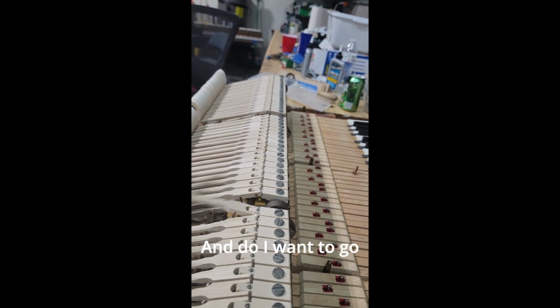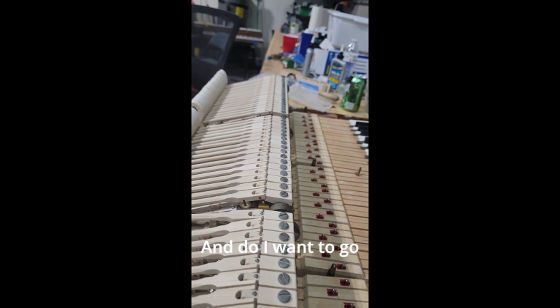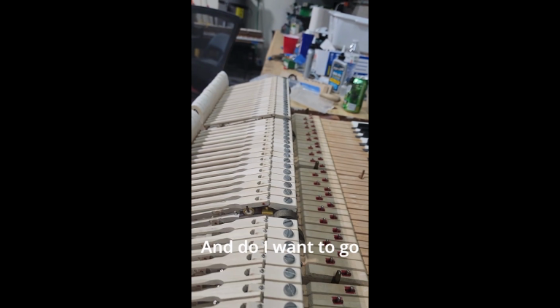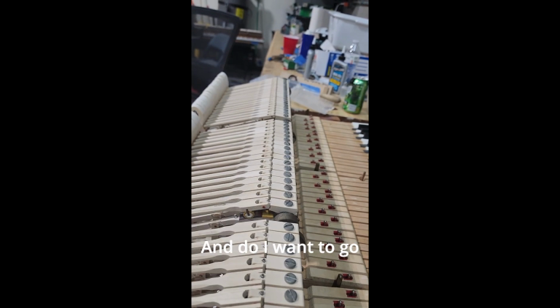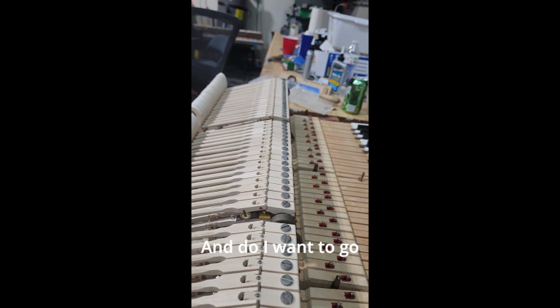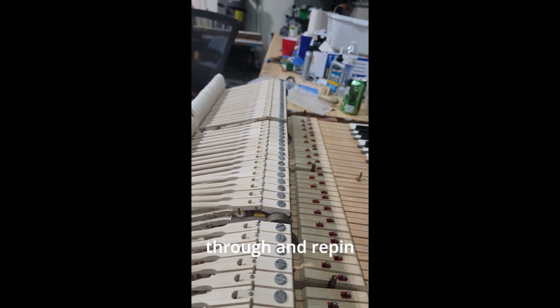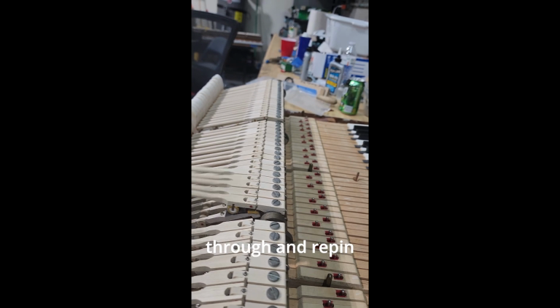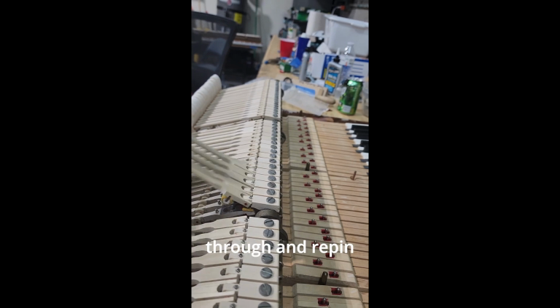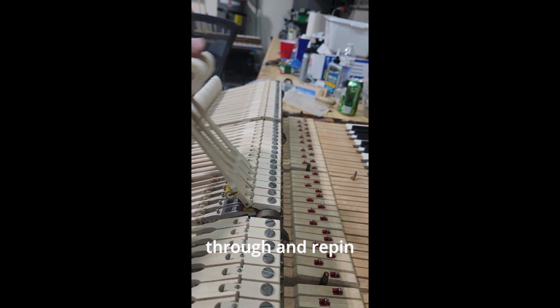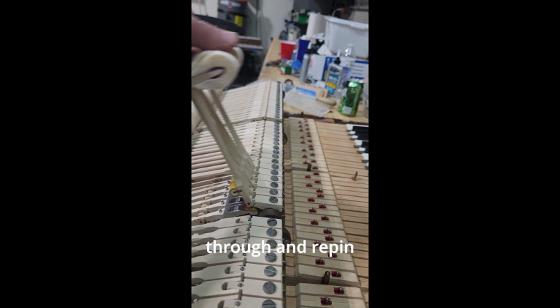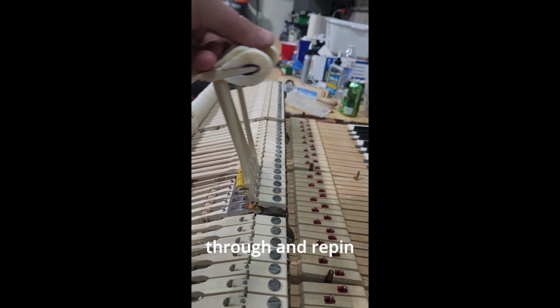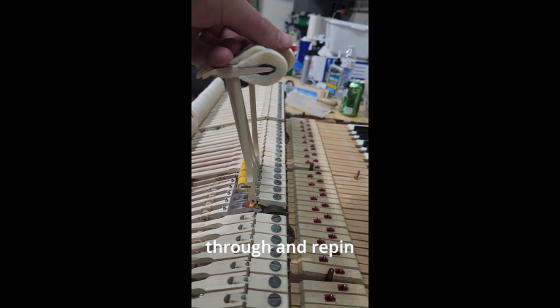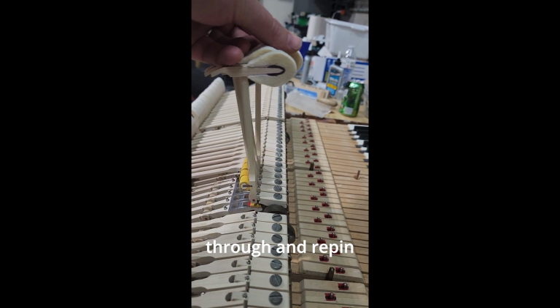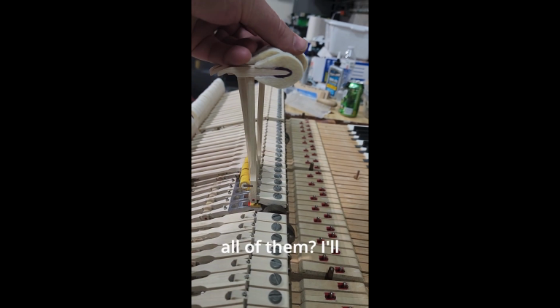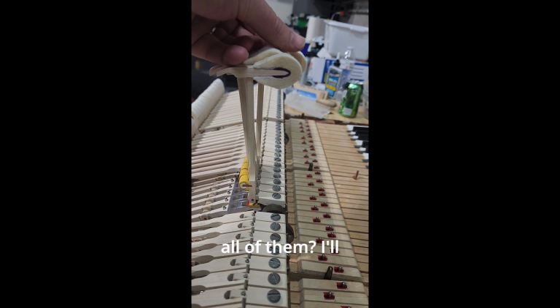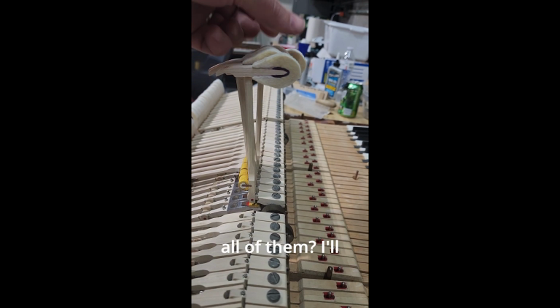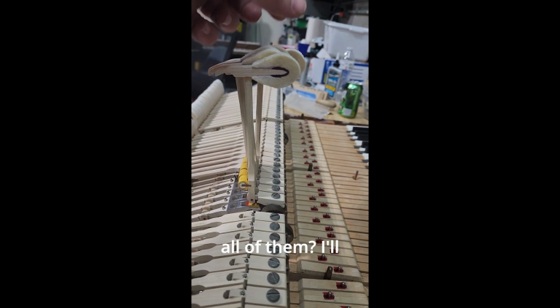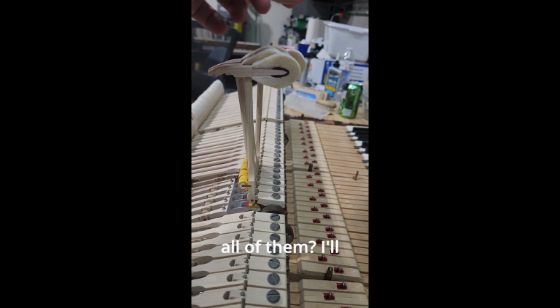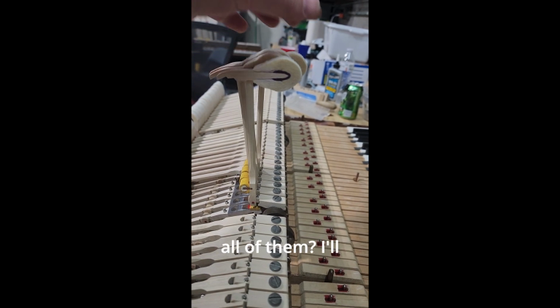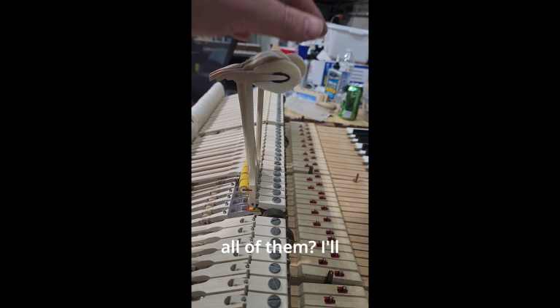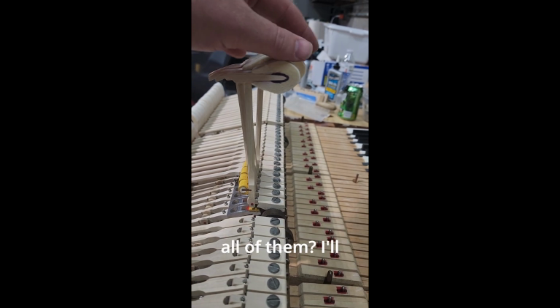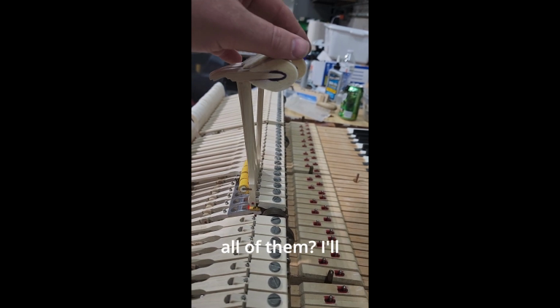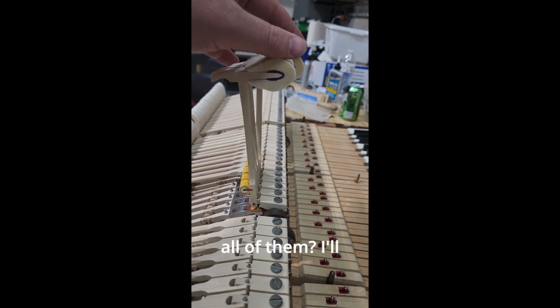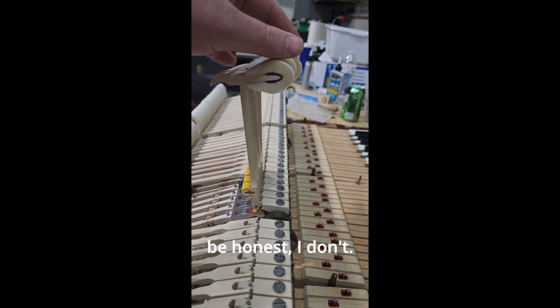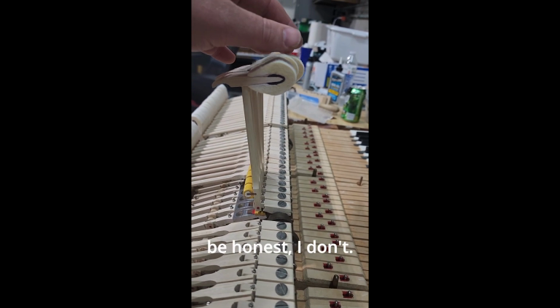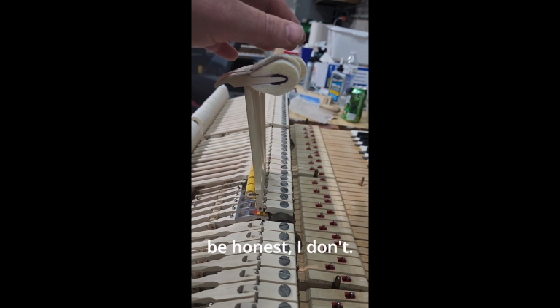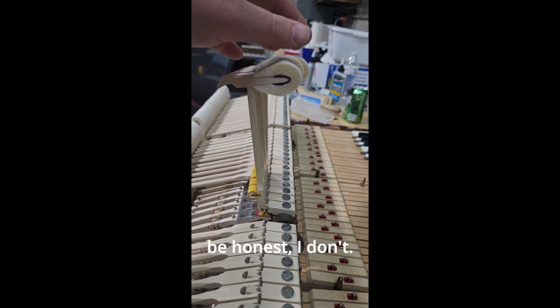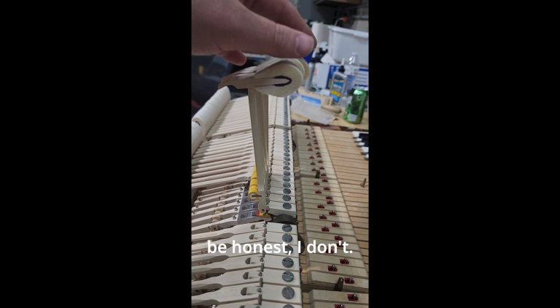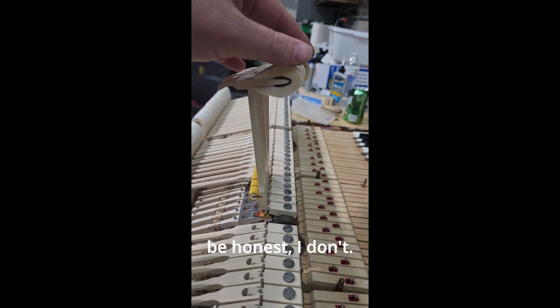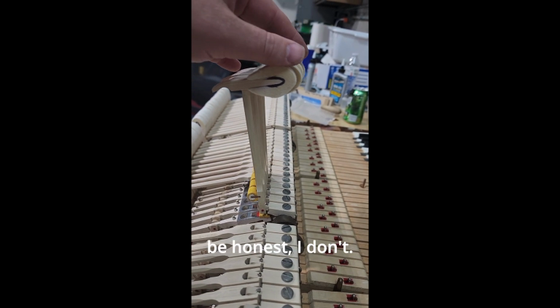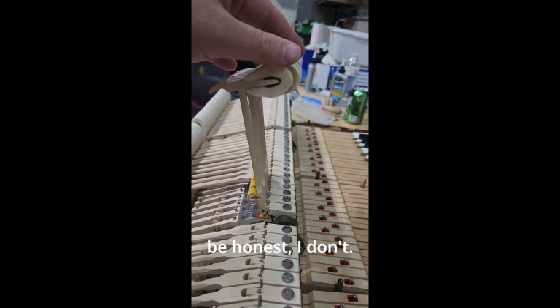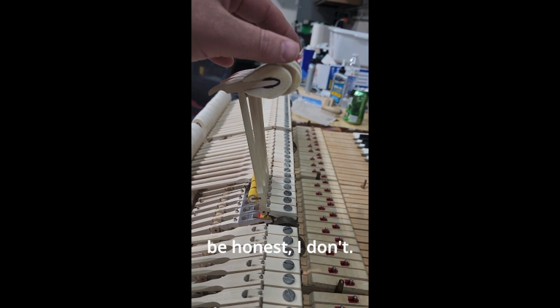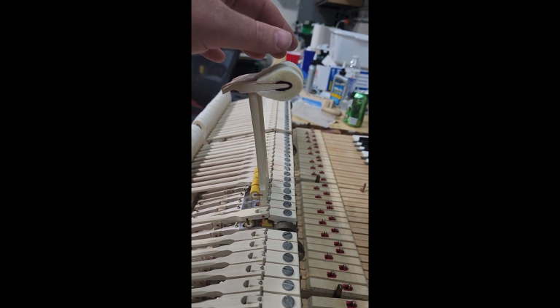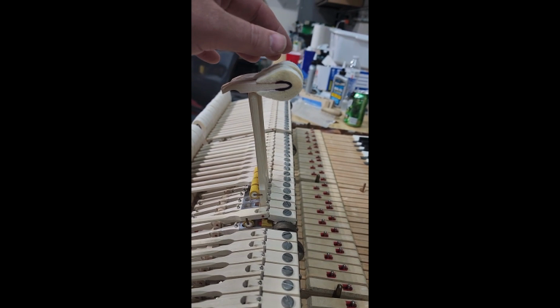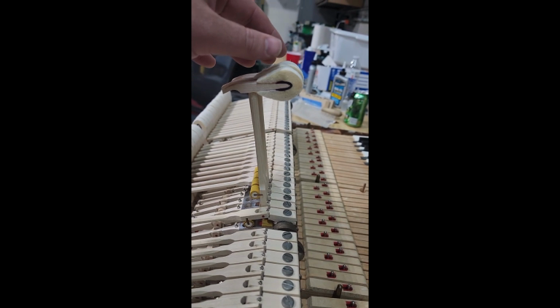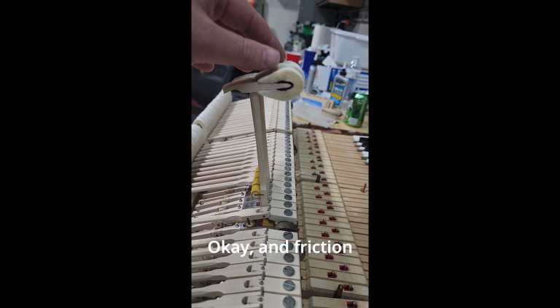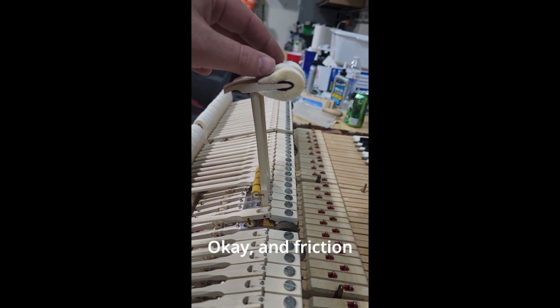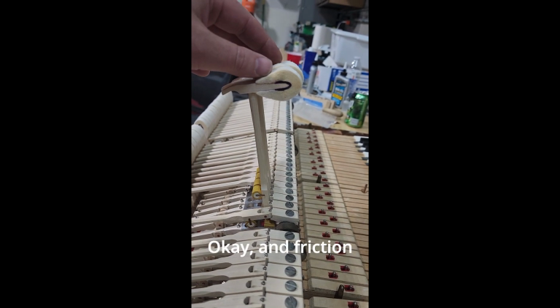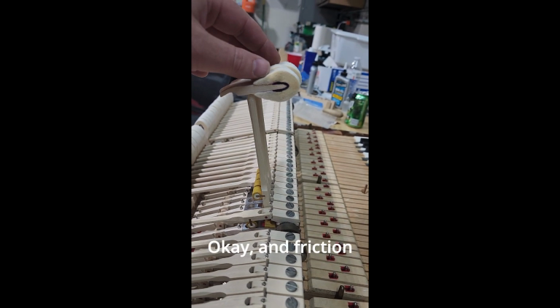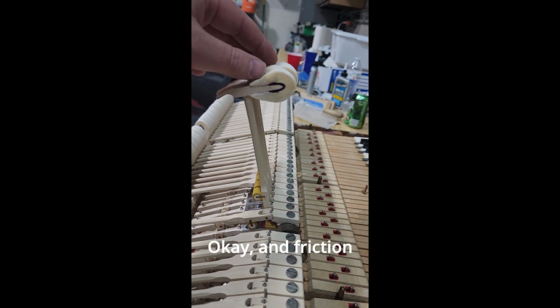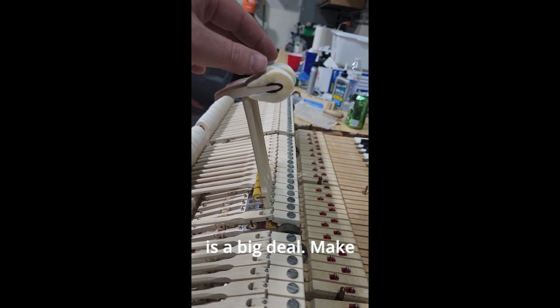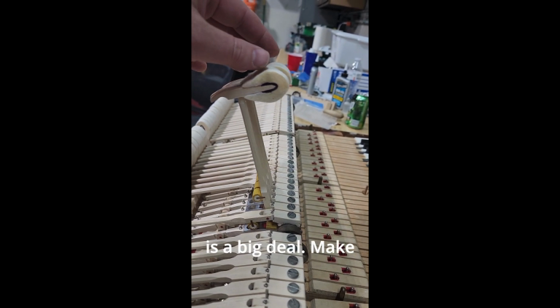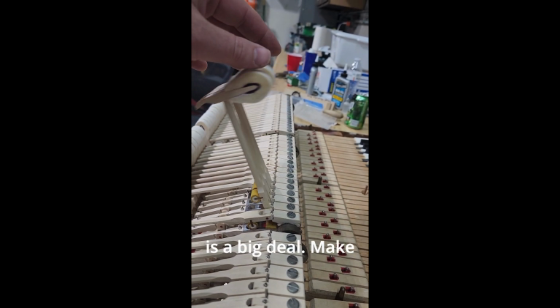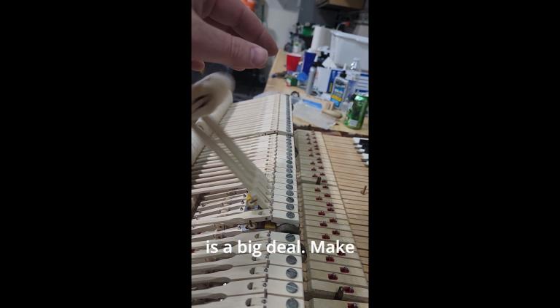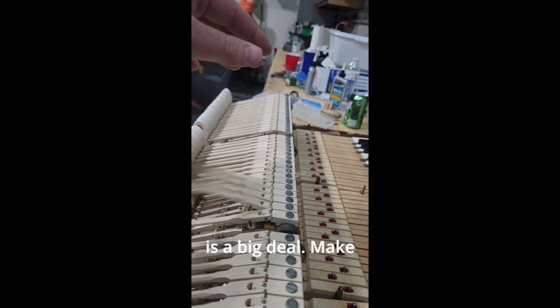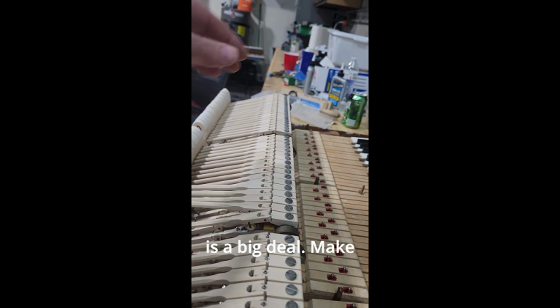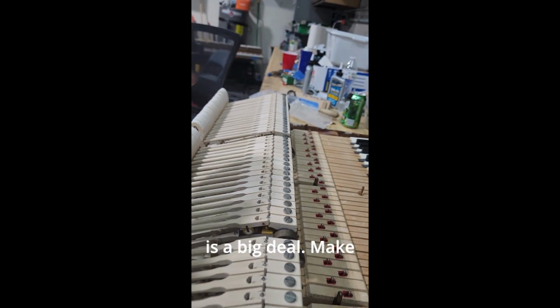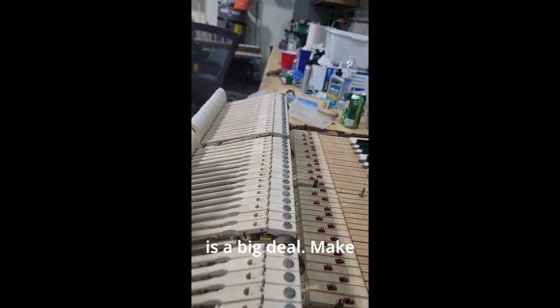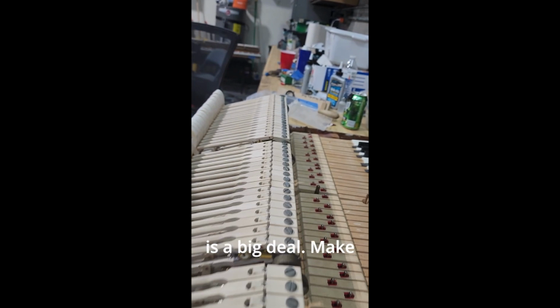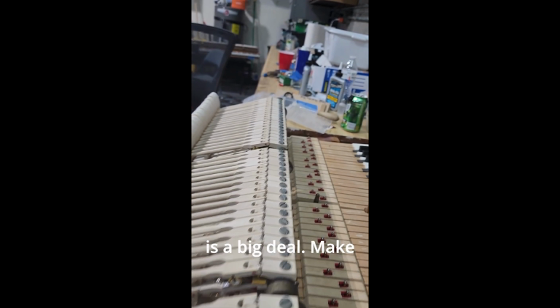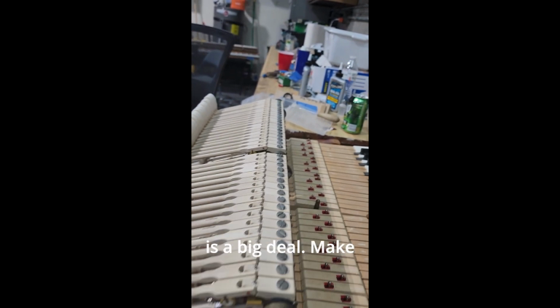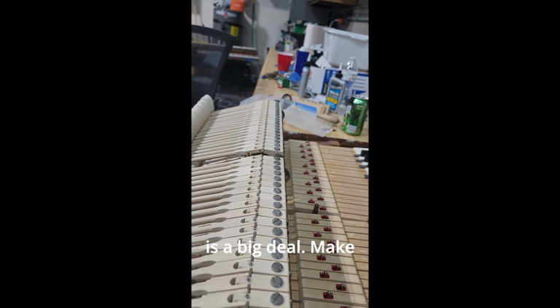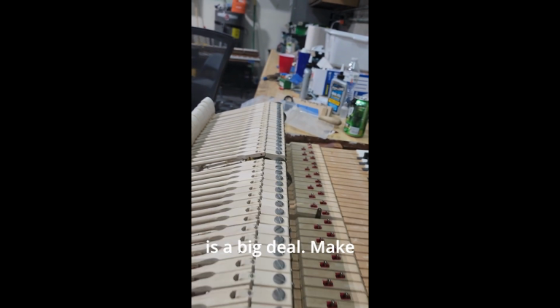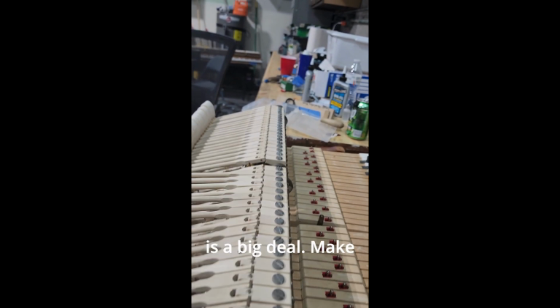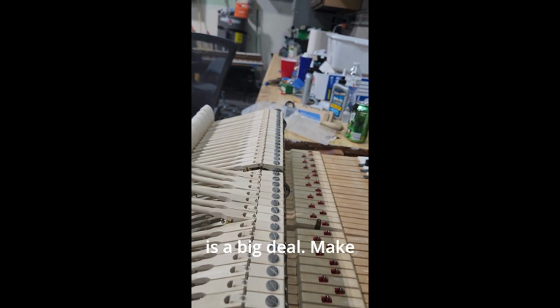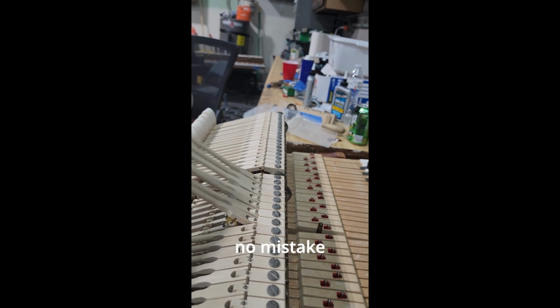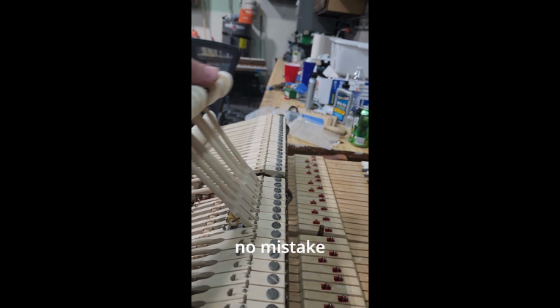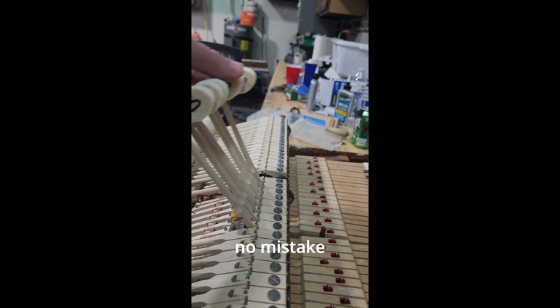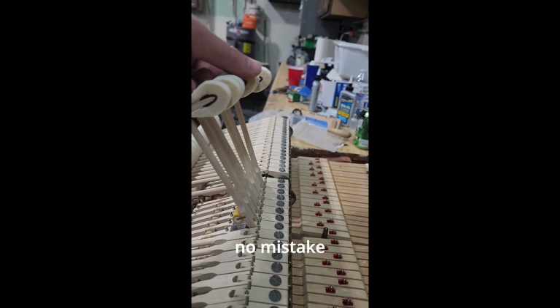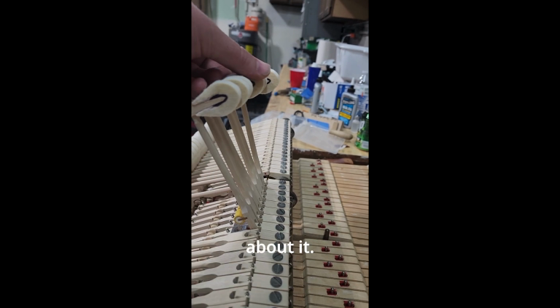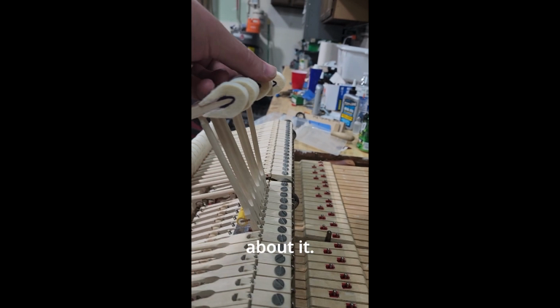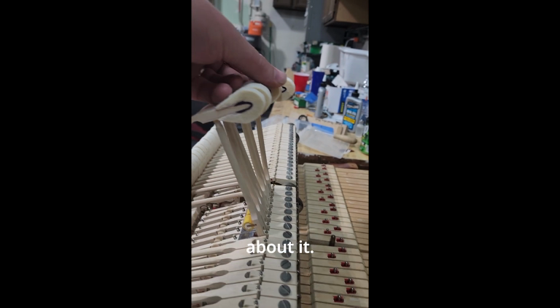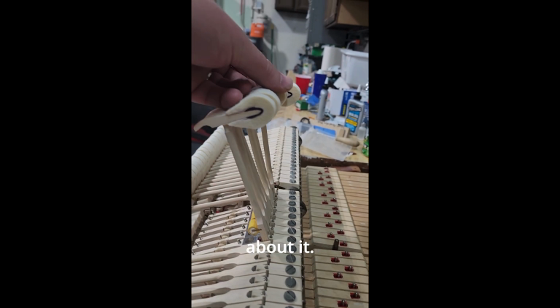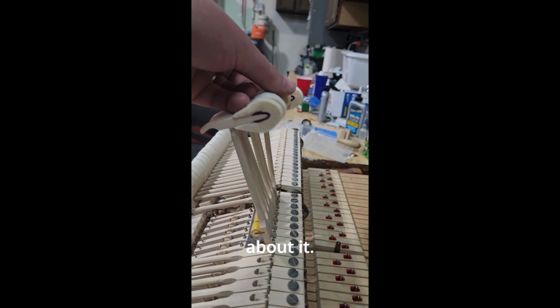Do I want to go through and repin all of them? I'll be honest, I don't. Friction is a big deal — make no mistake about it.